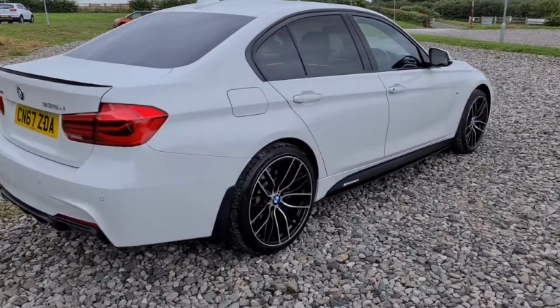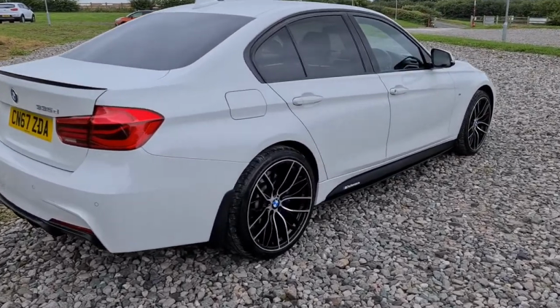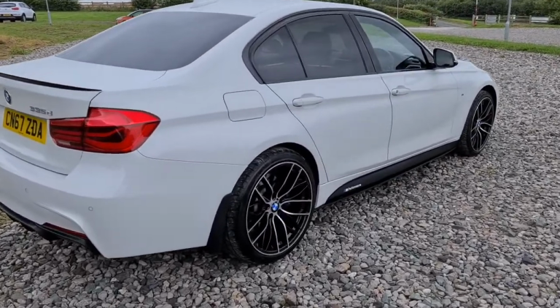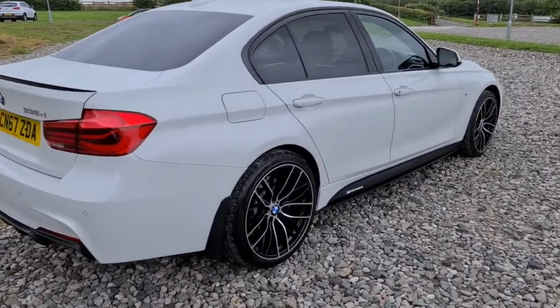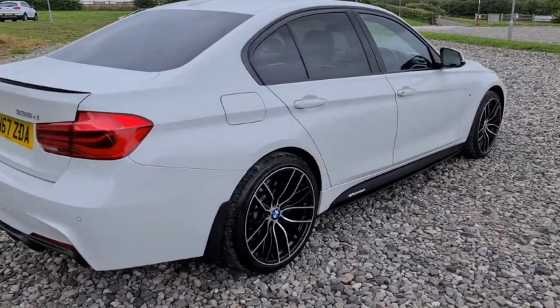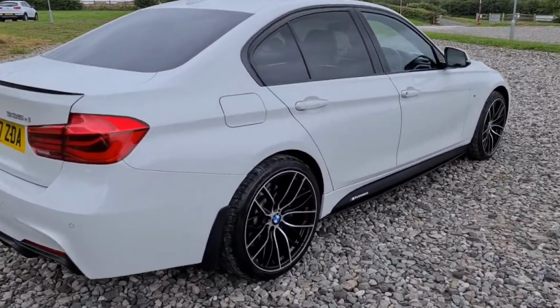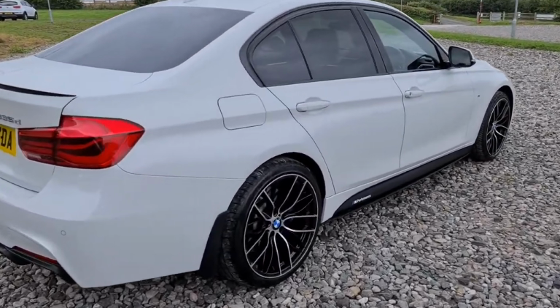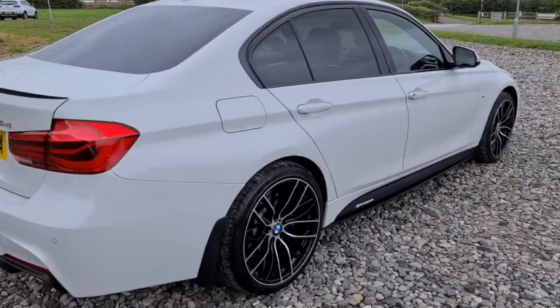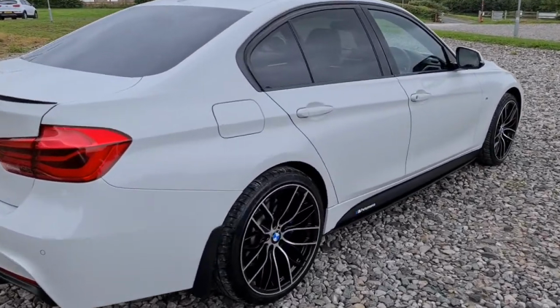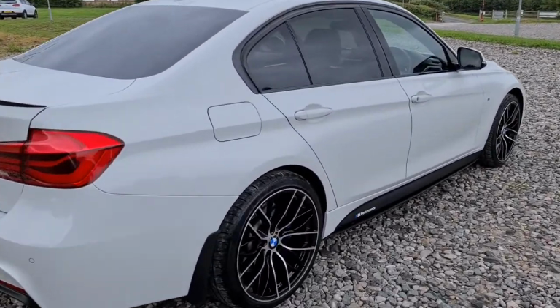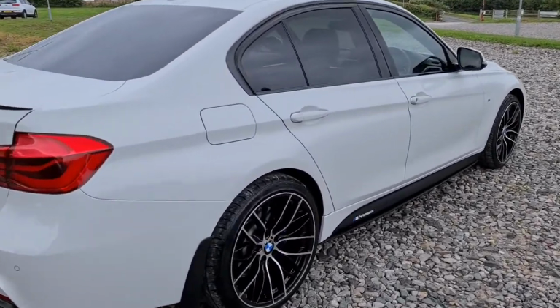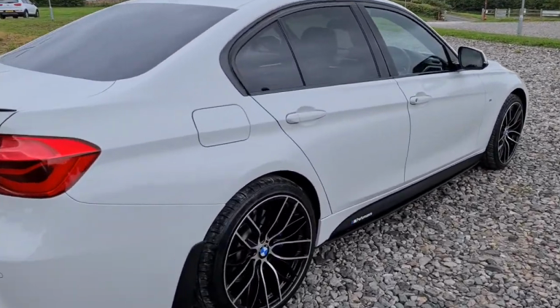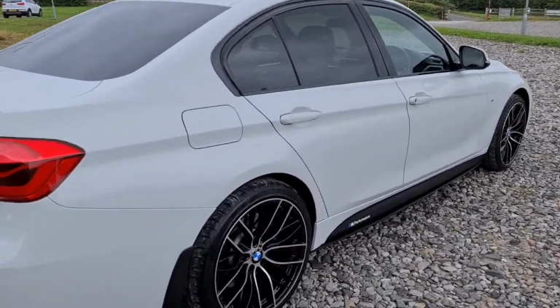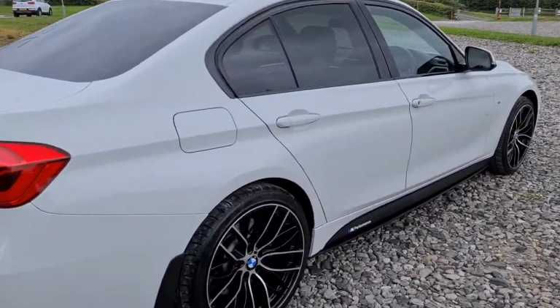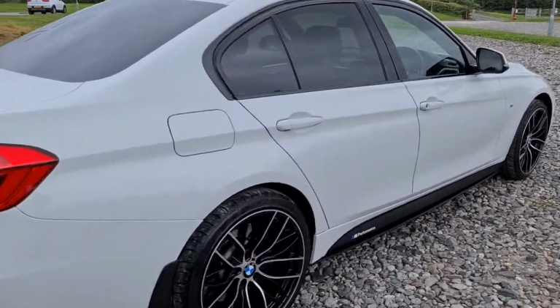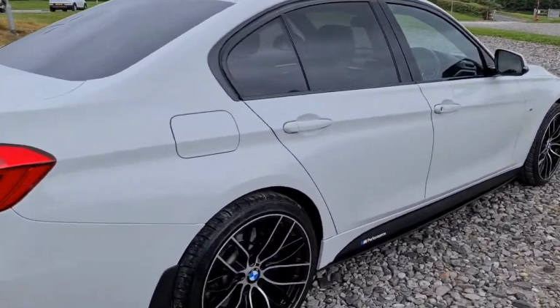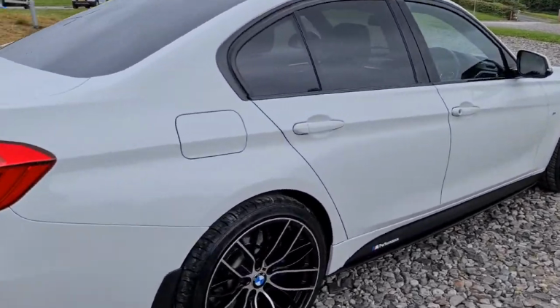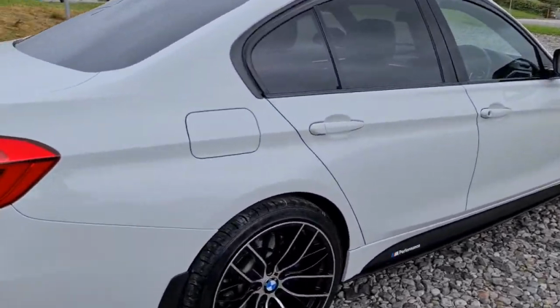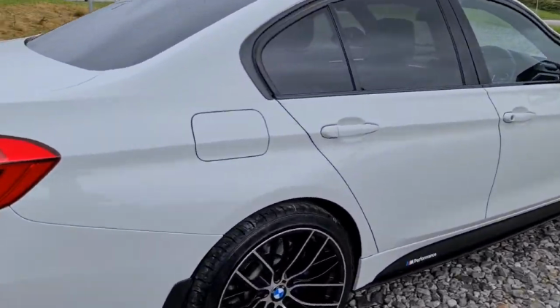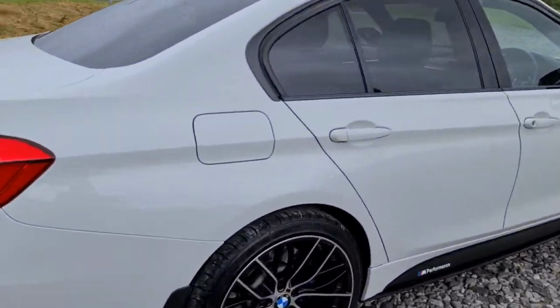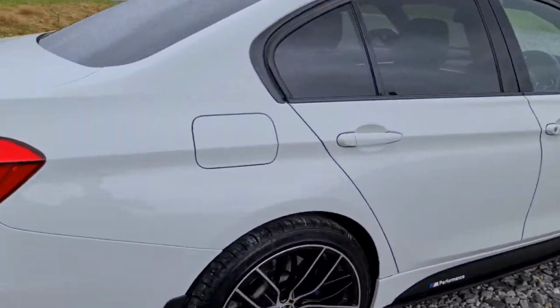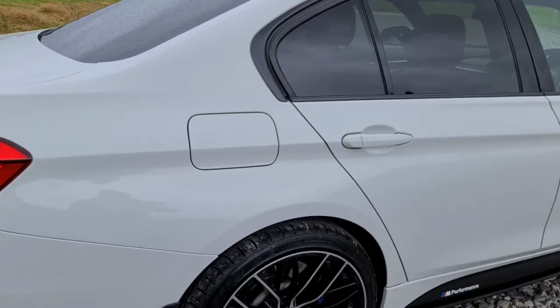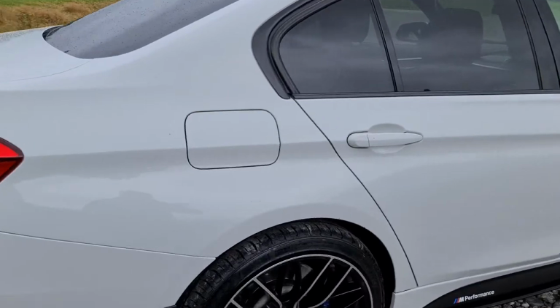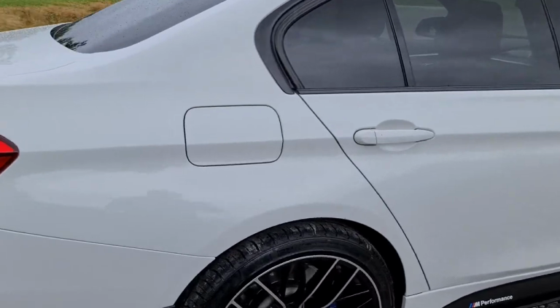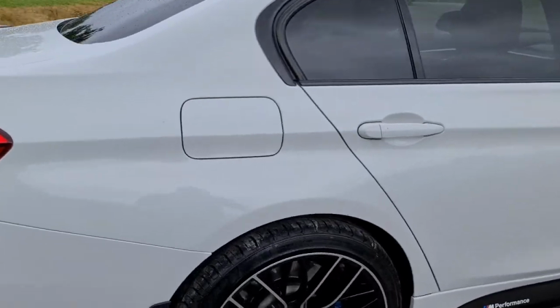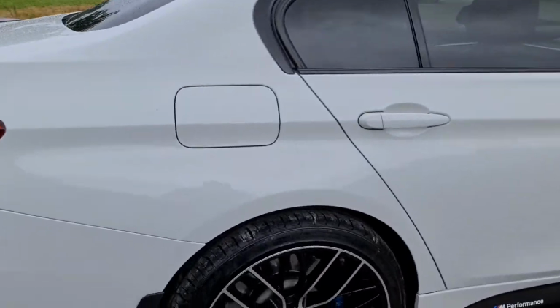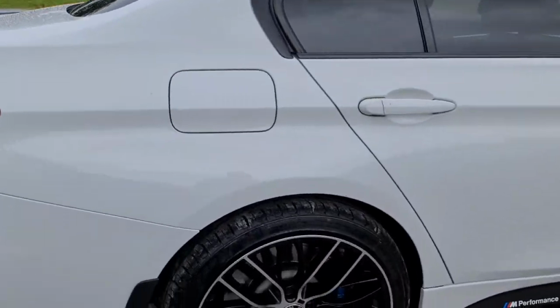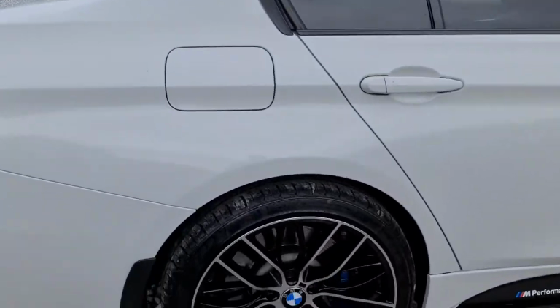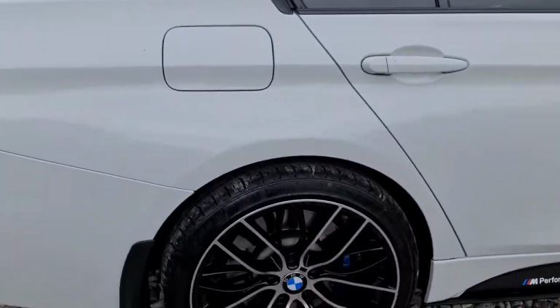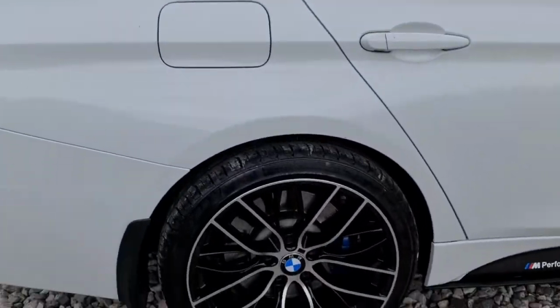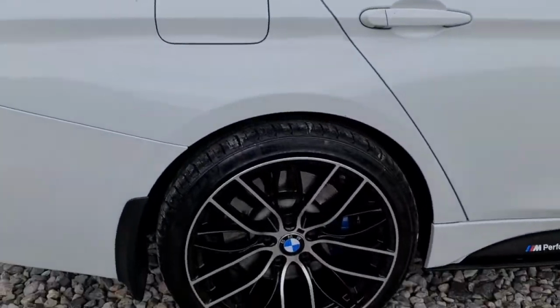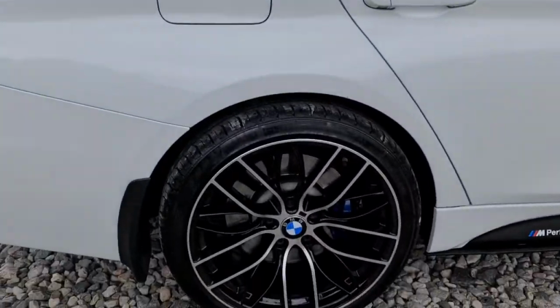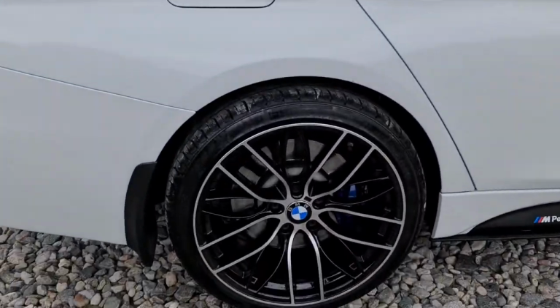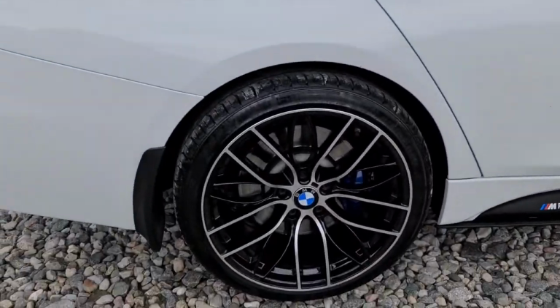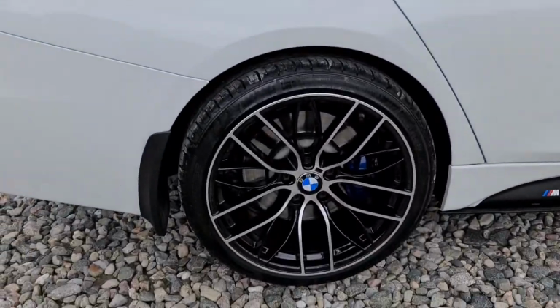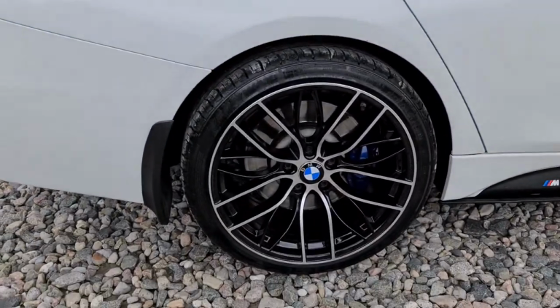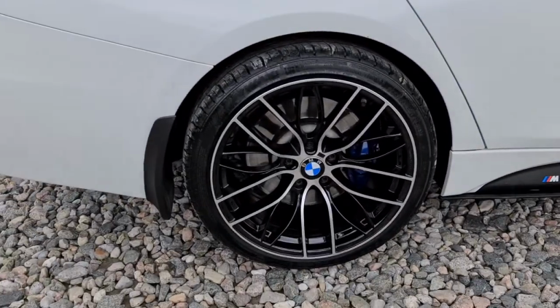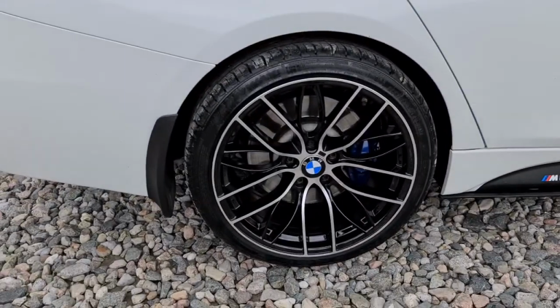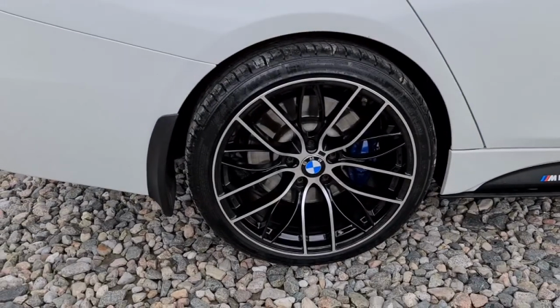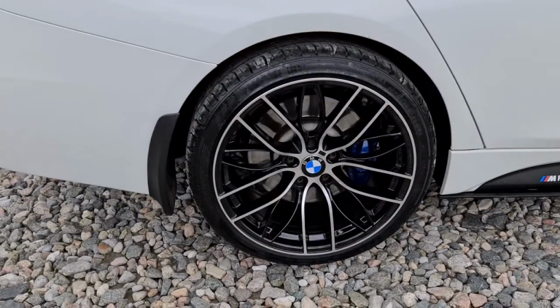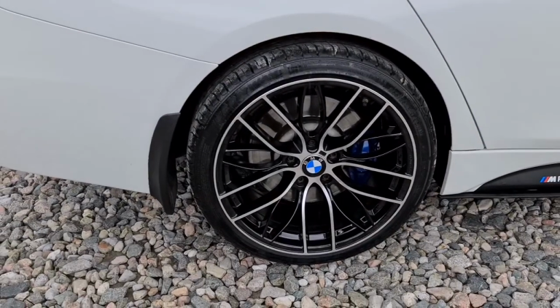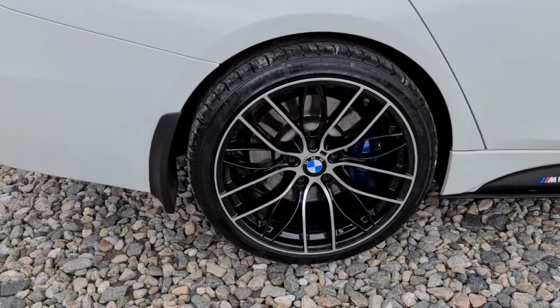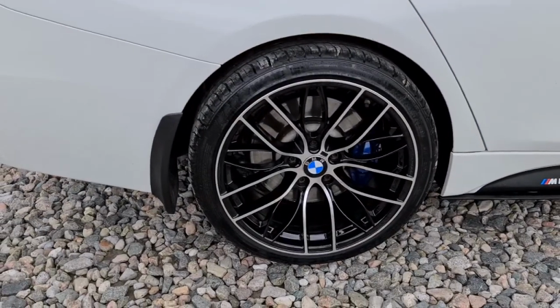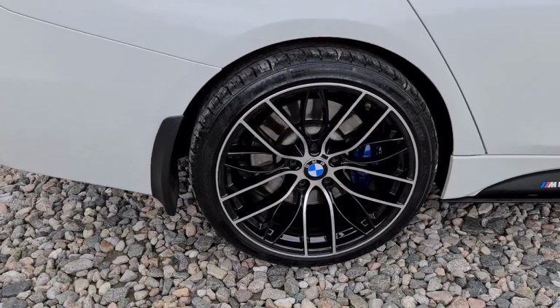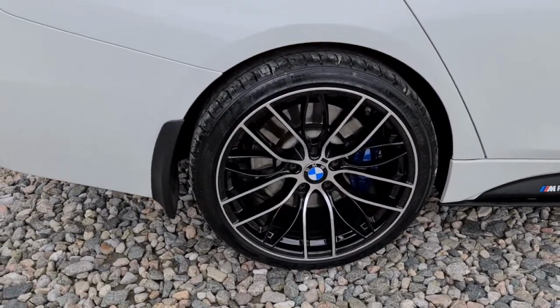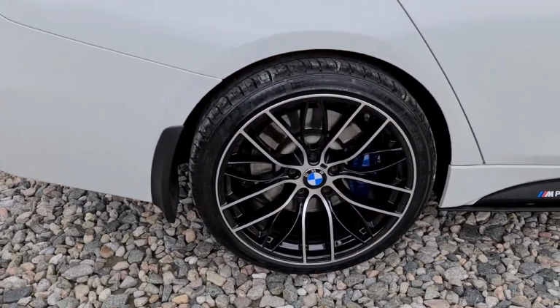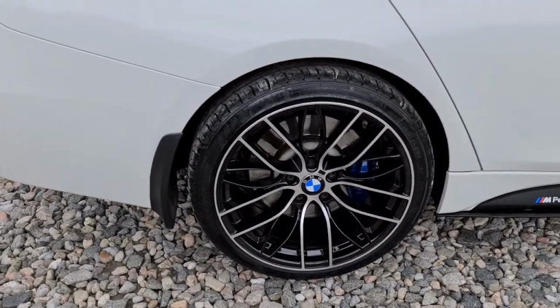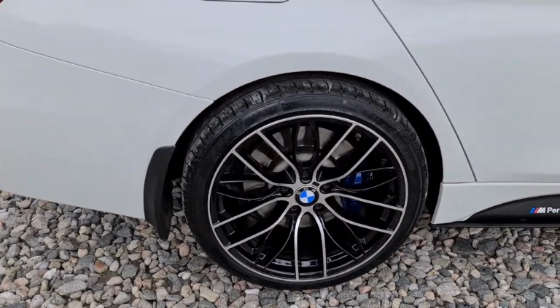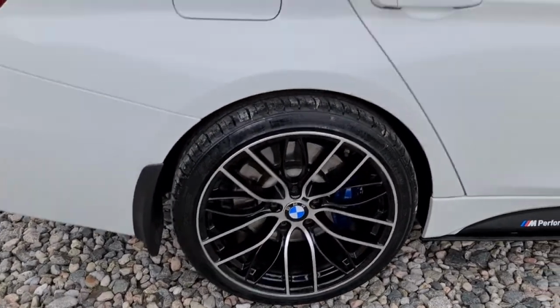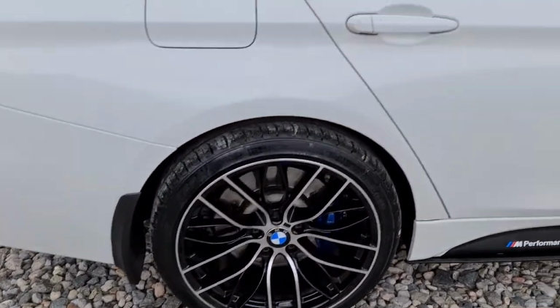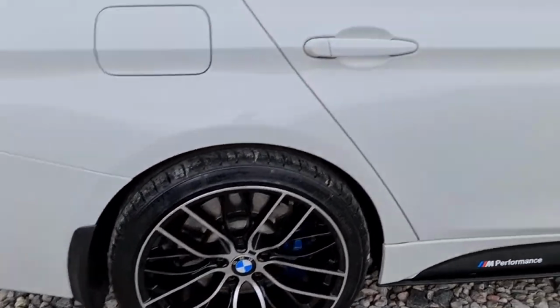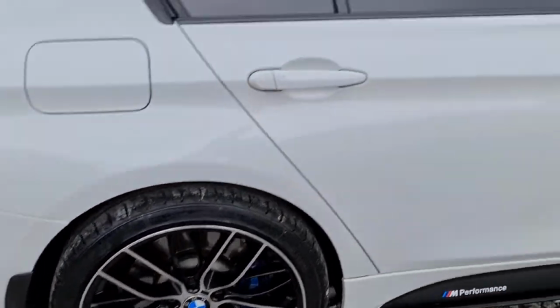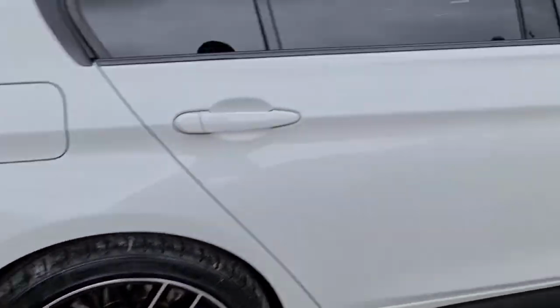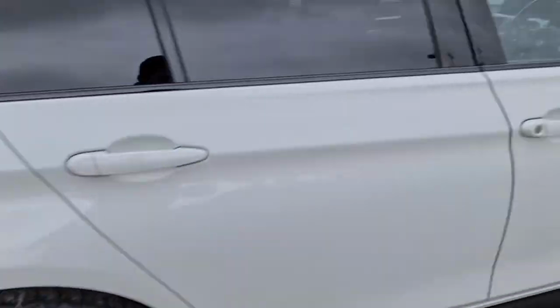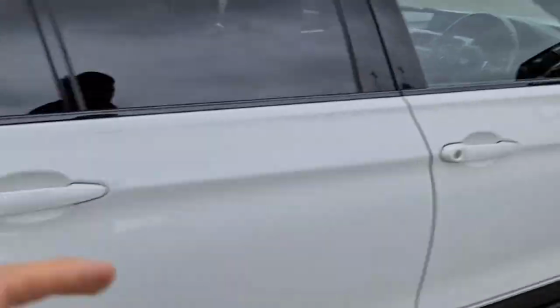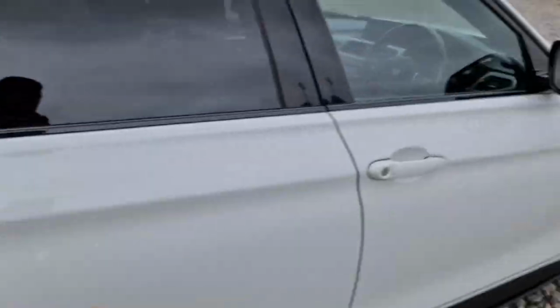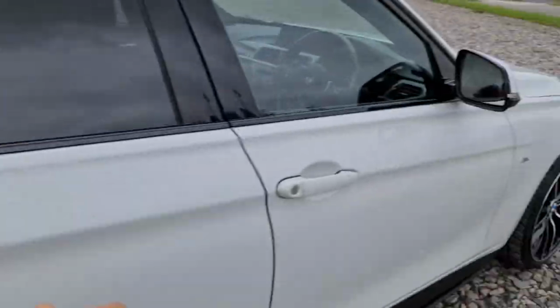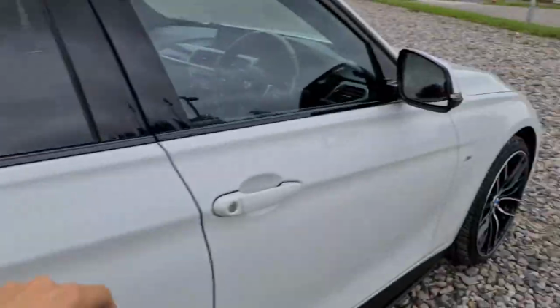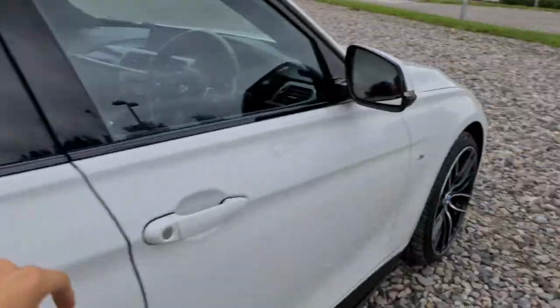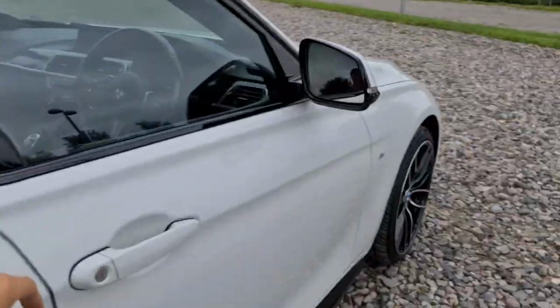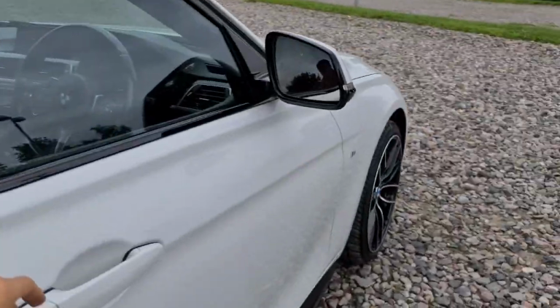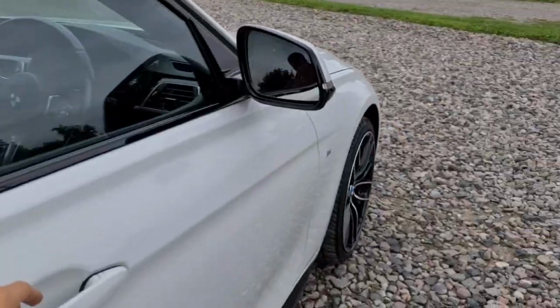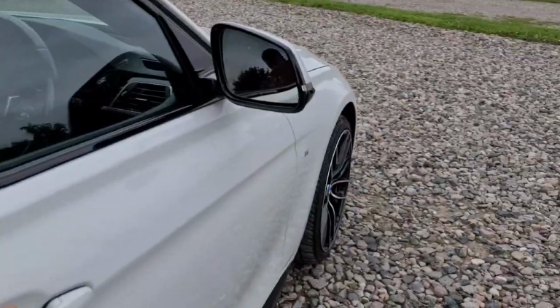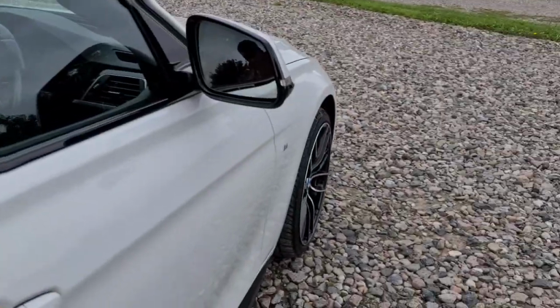There are no major marks or scratches whatsoever, and here's one of those alloys — not a single mark on them either. Really all just like new.